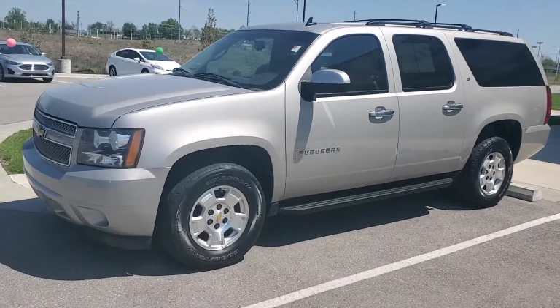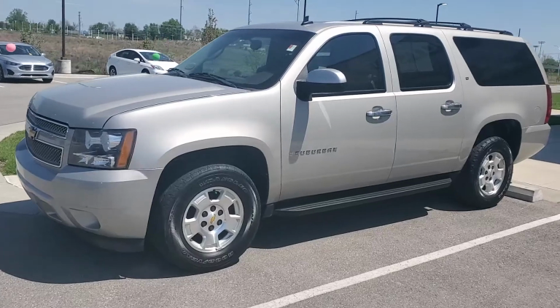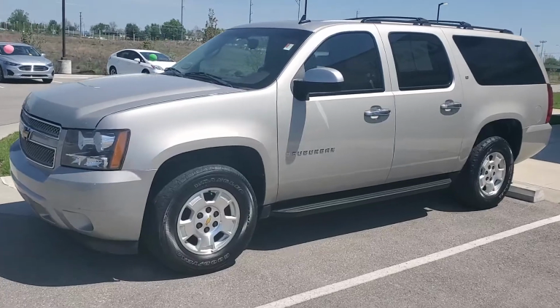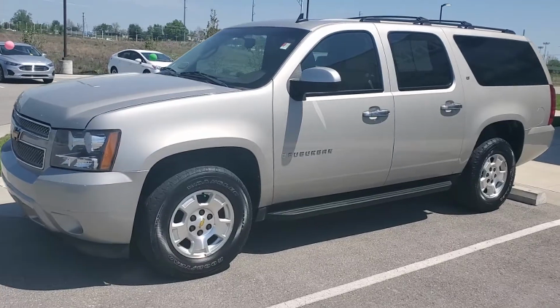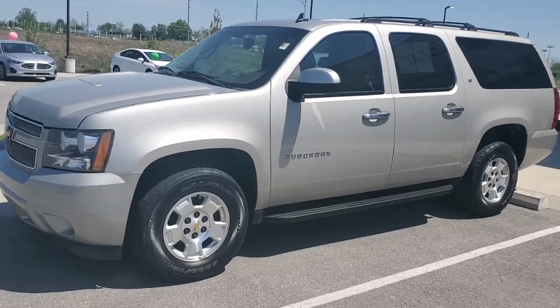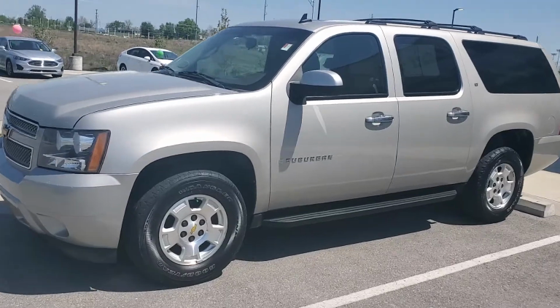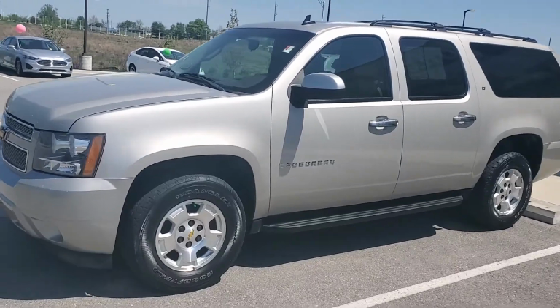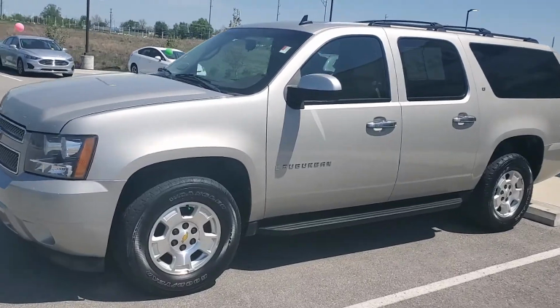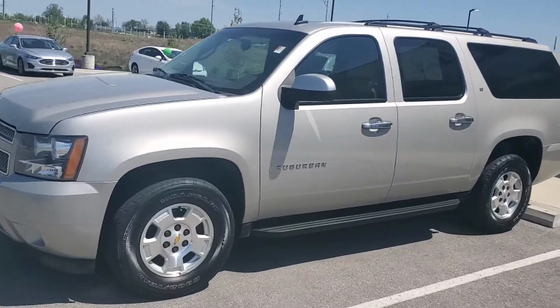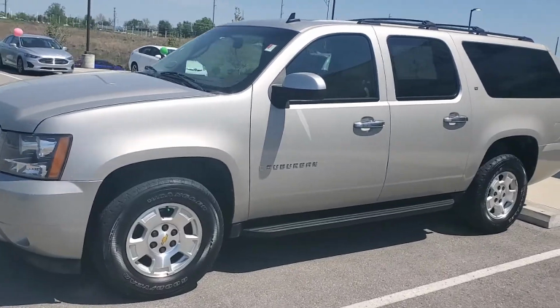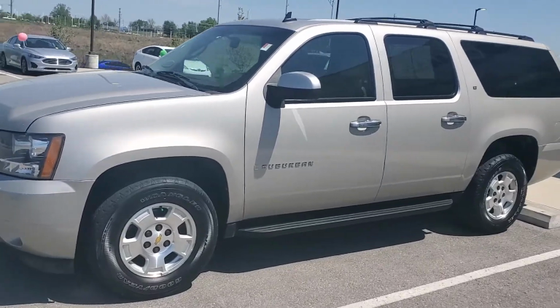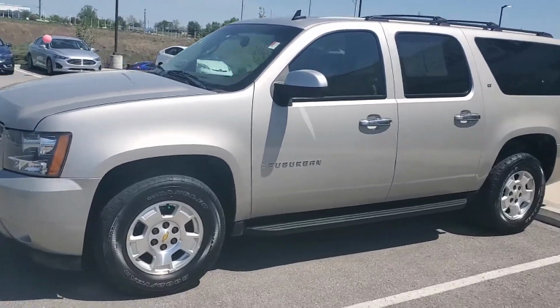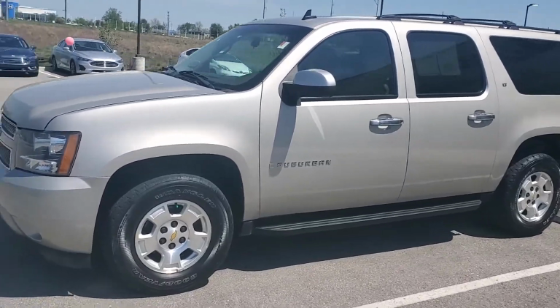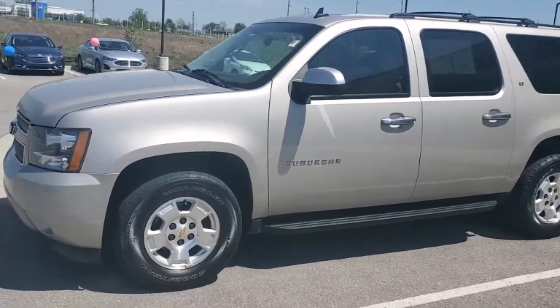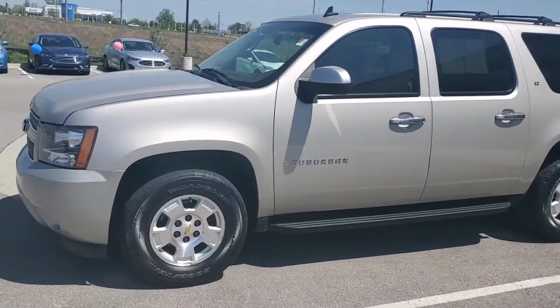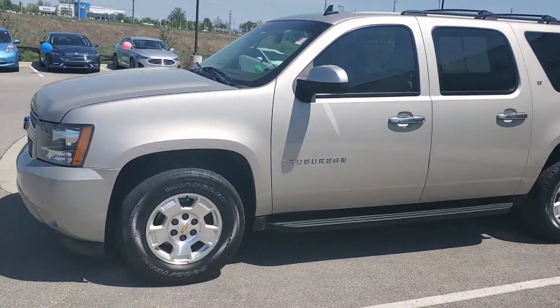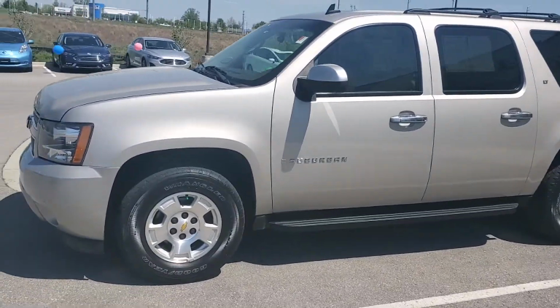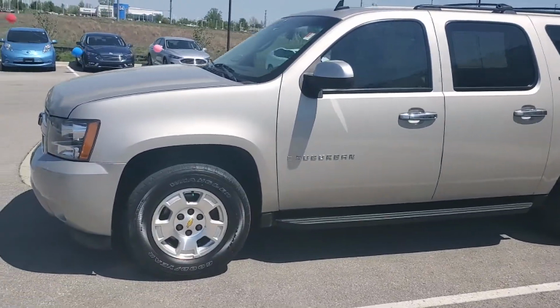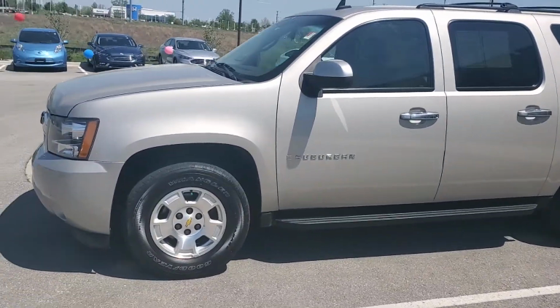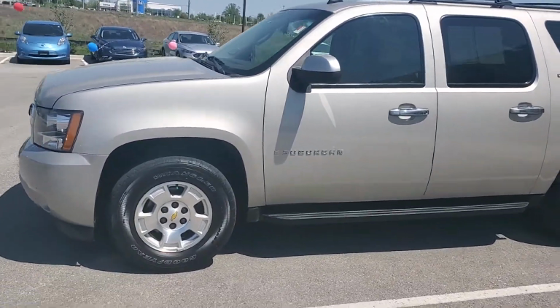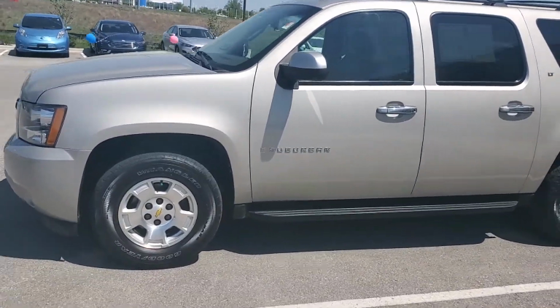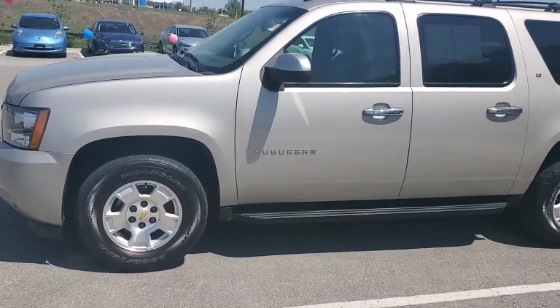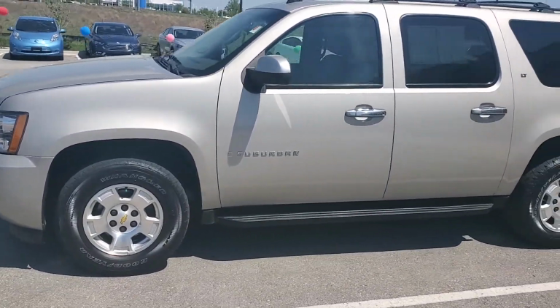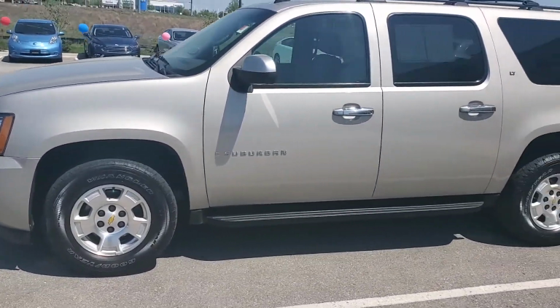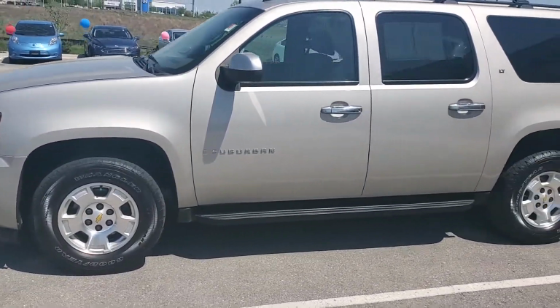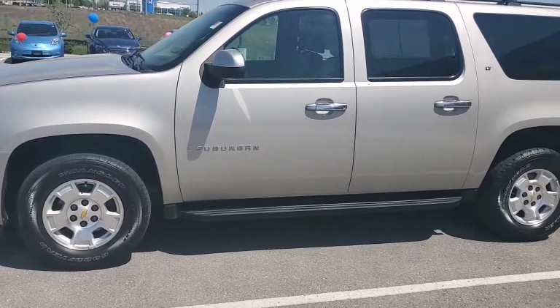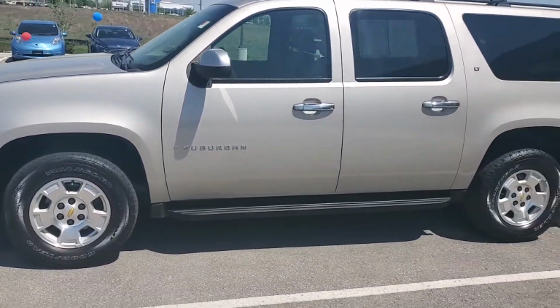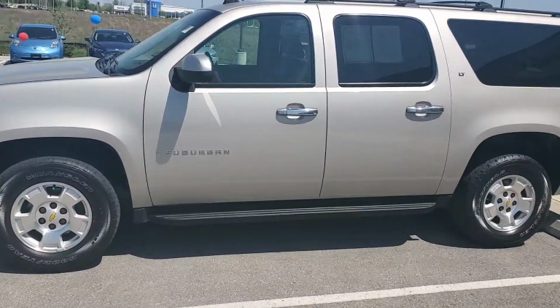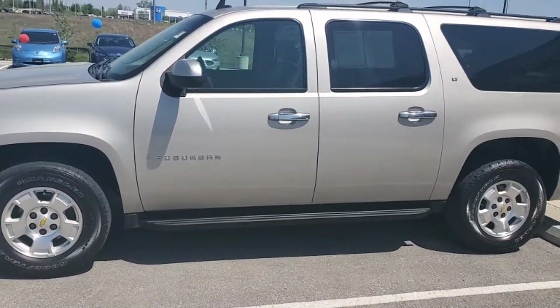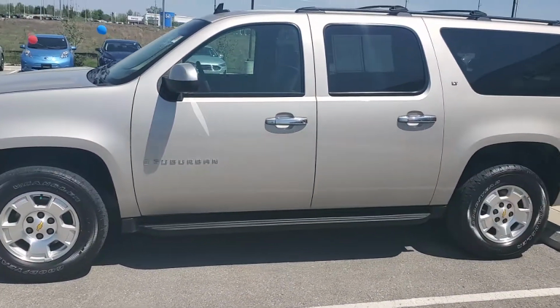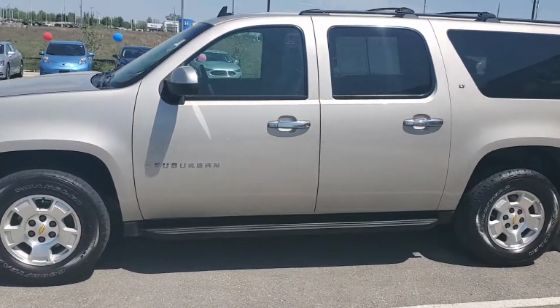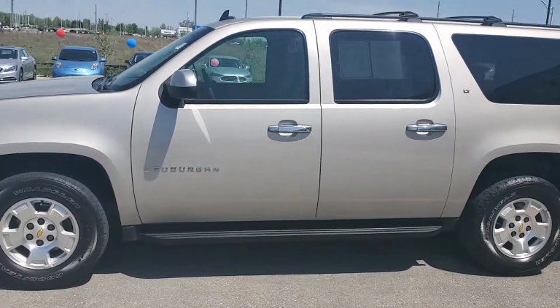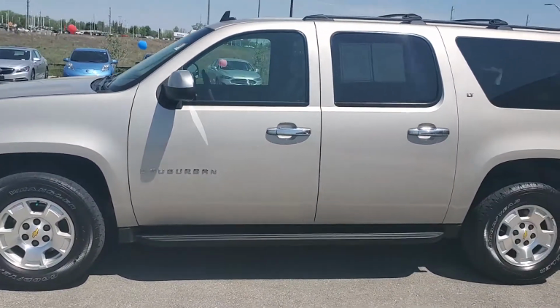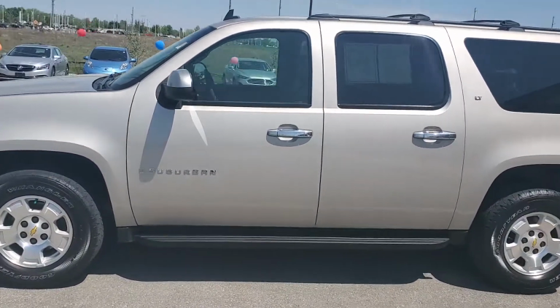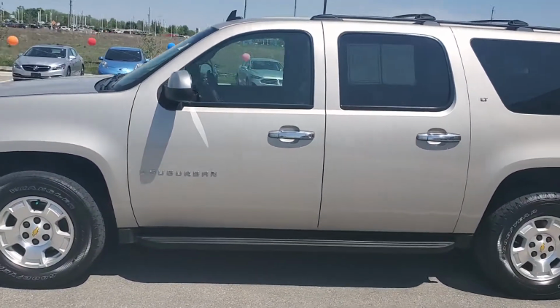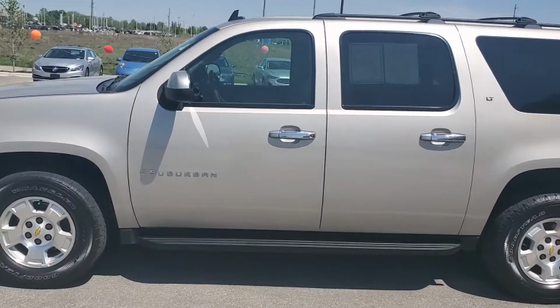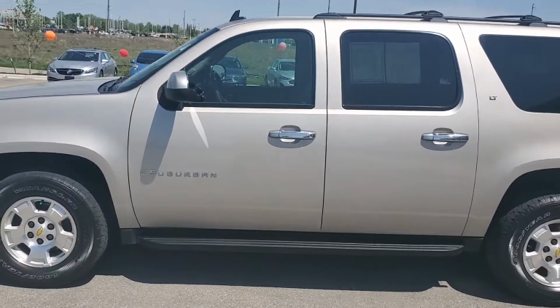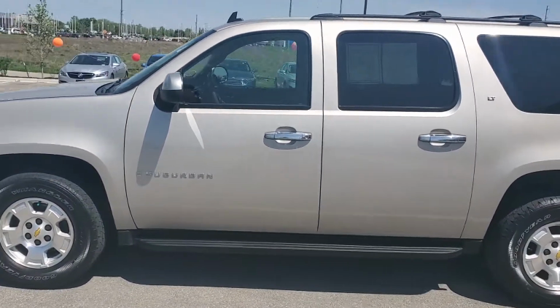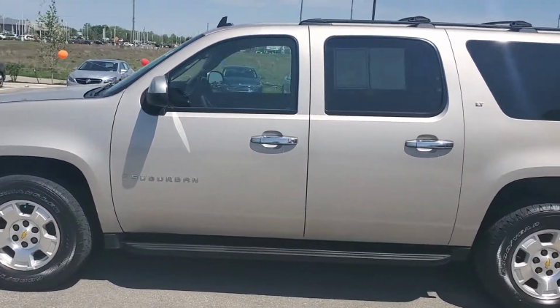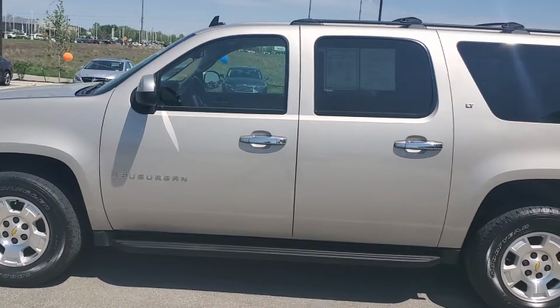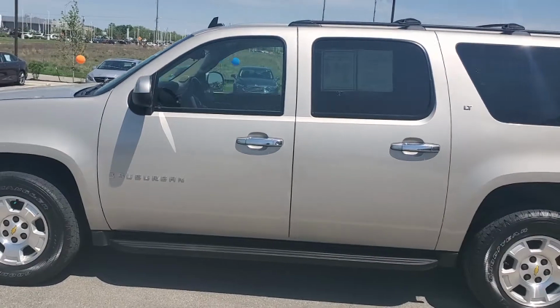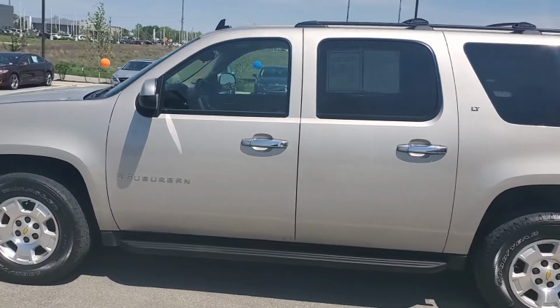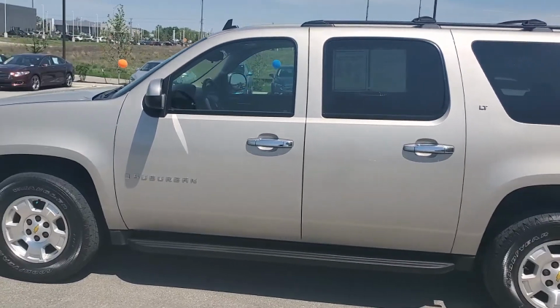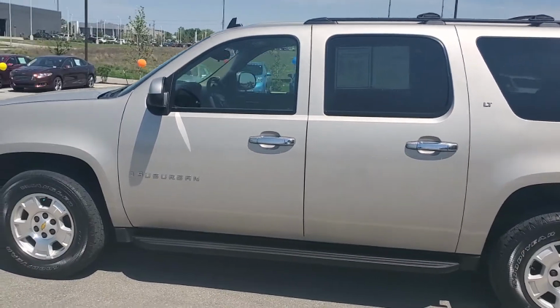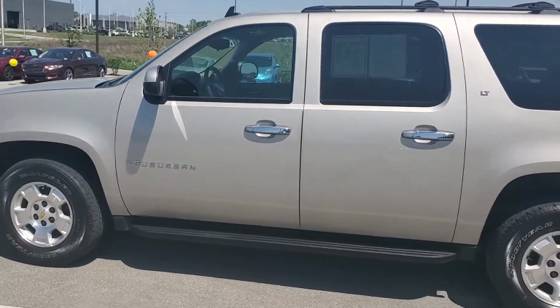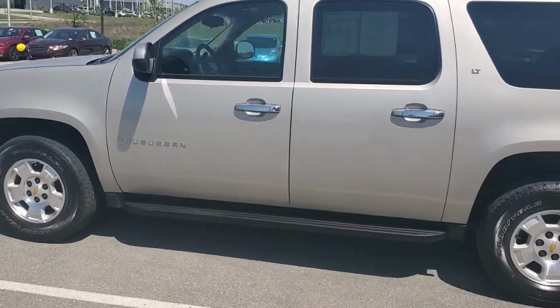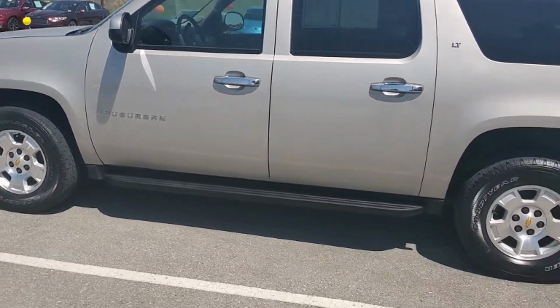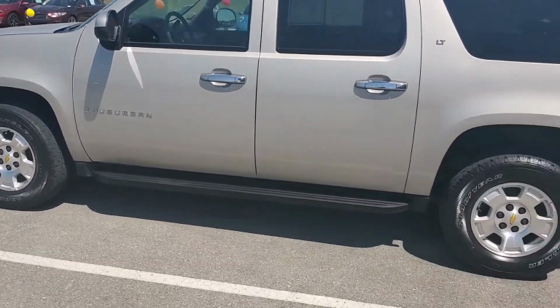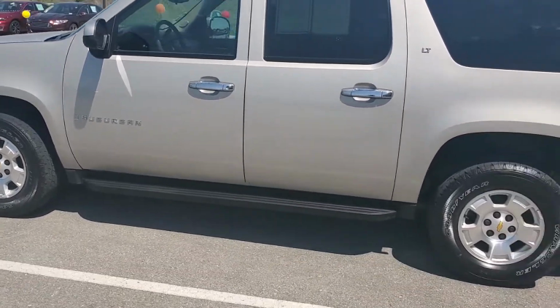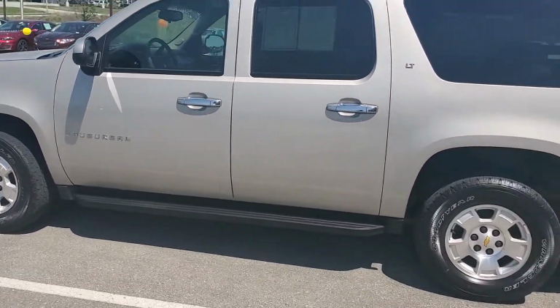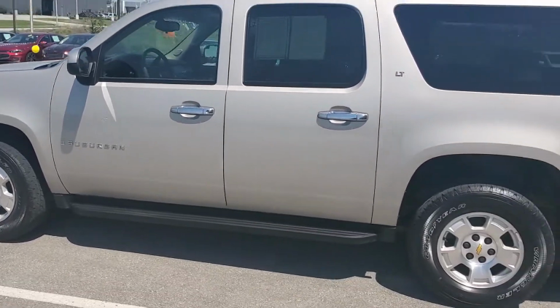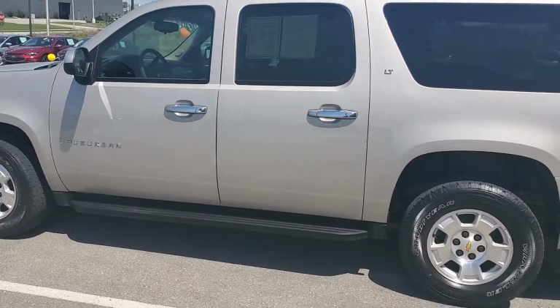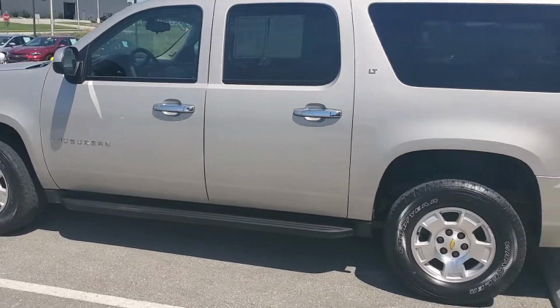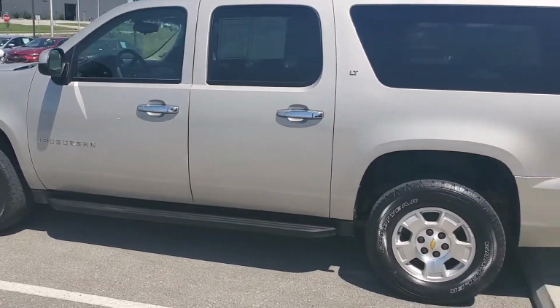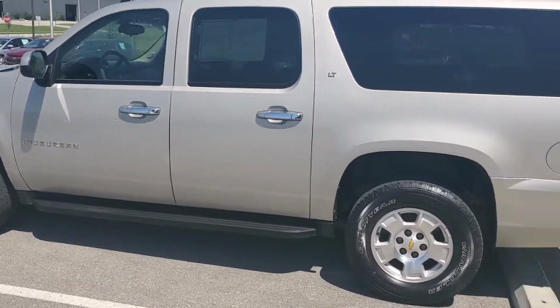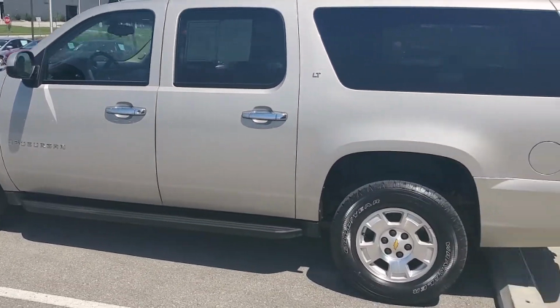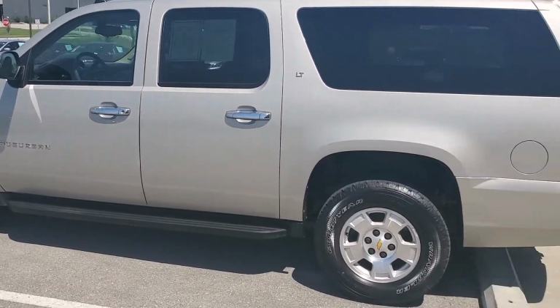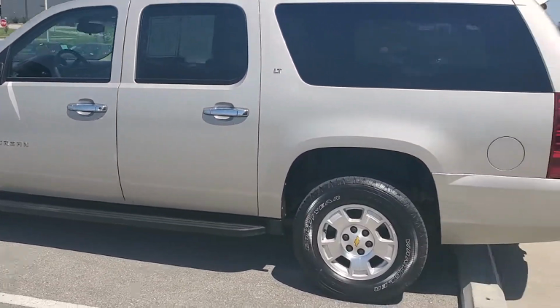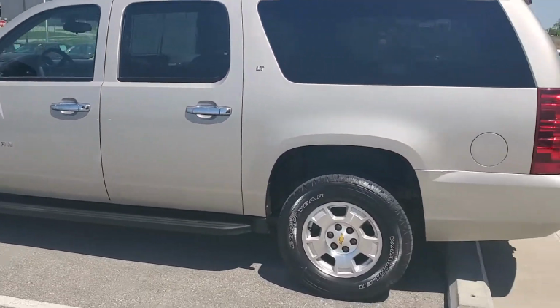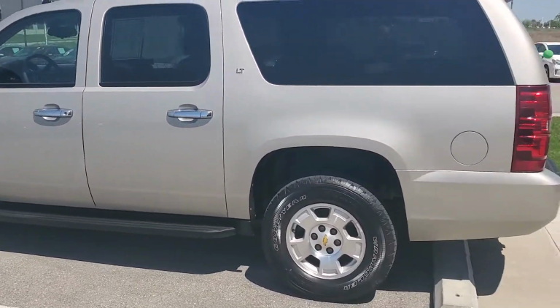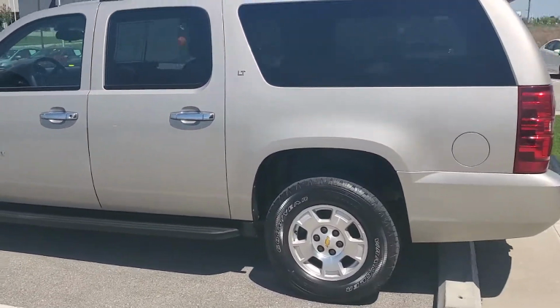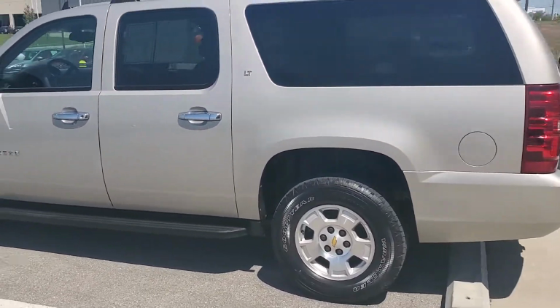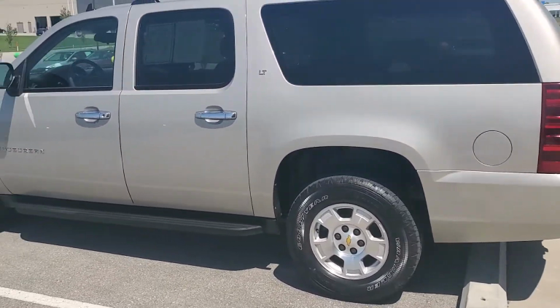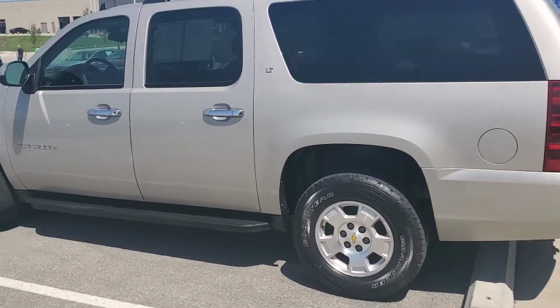Hey Mr. Jackson, this is Jeremy here at Premier Auto Outlet and as you can see here it's the 2009 Chevy Suburban that you inquired about.